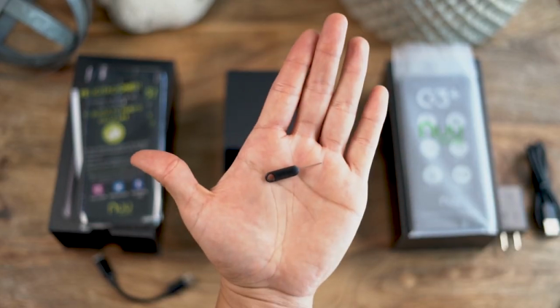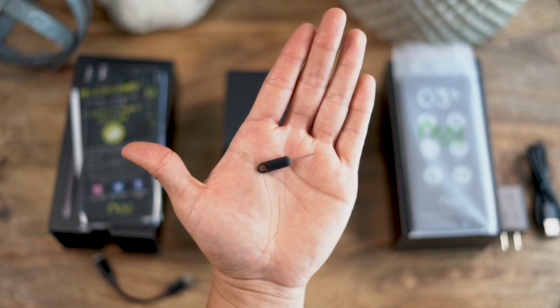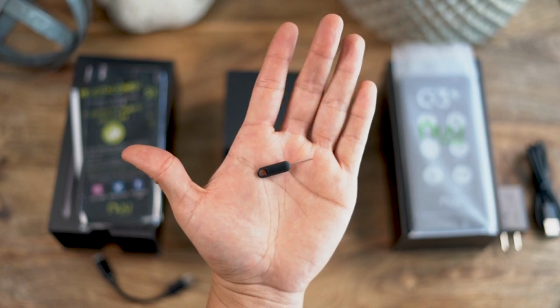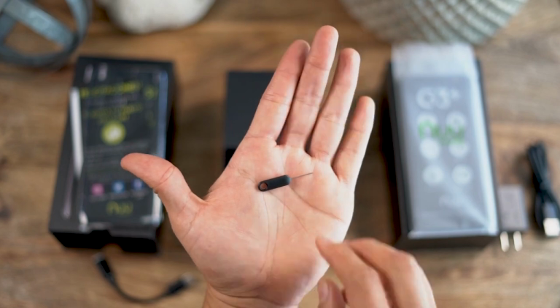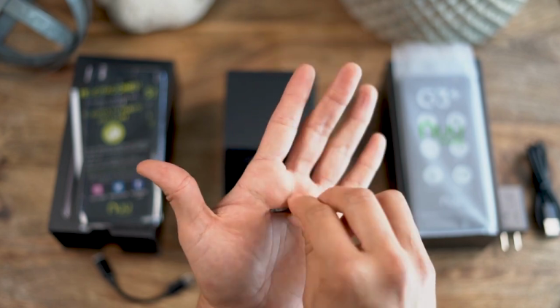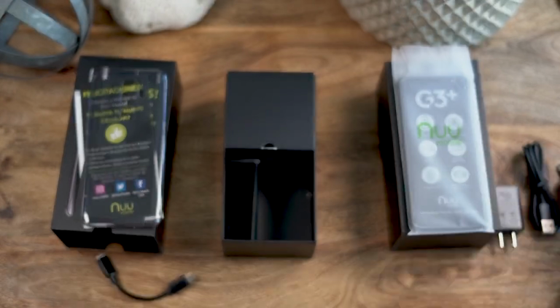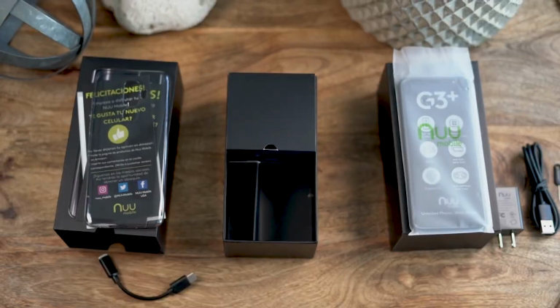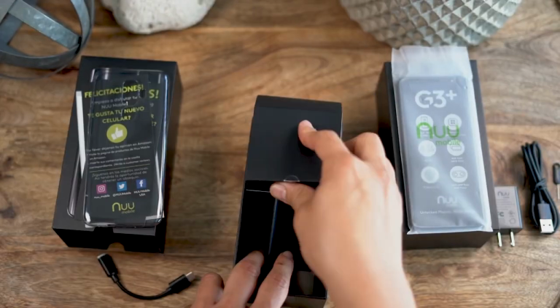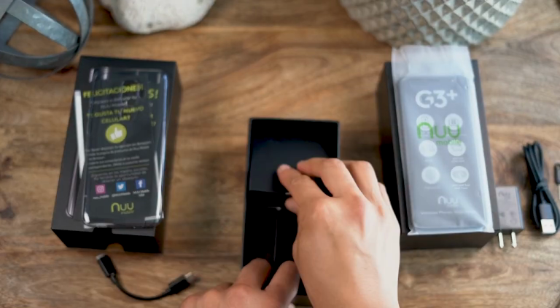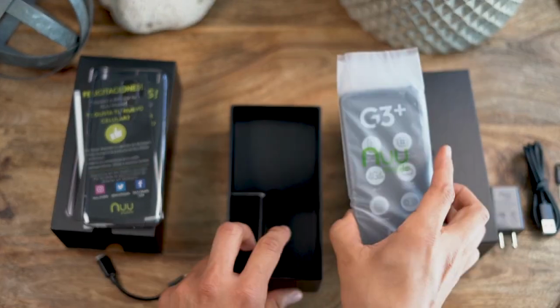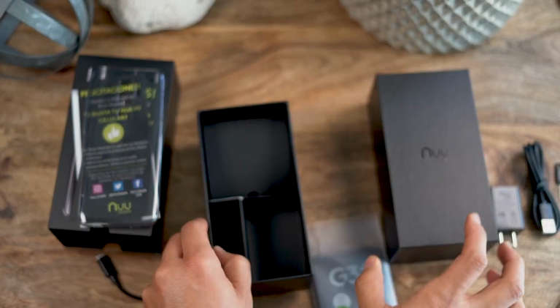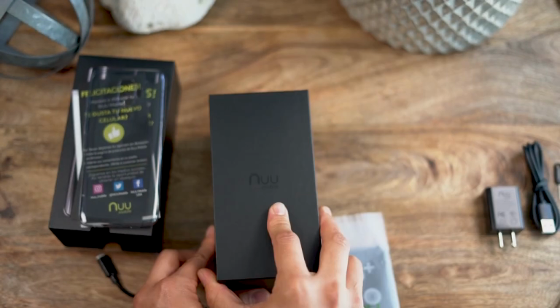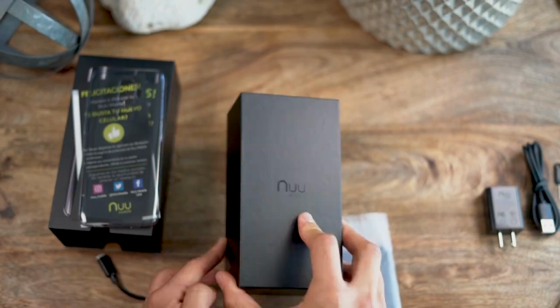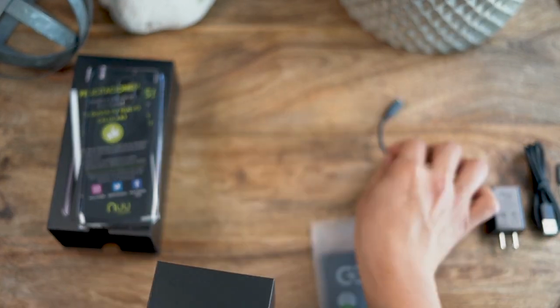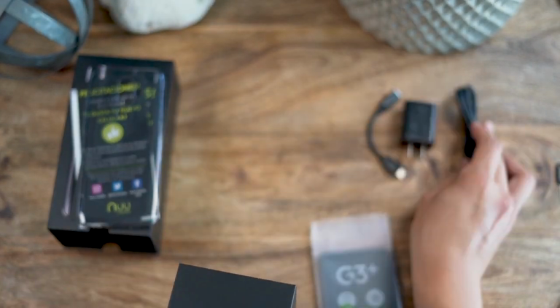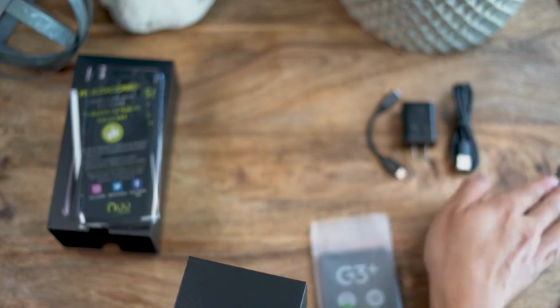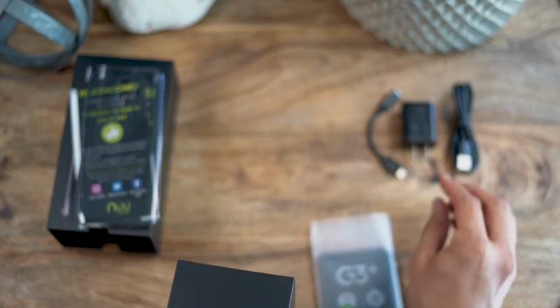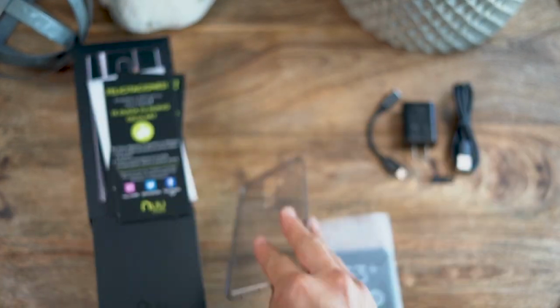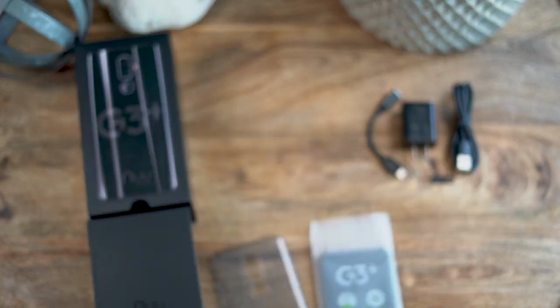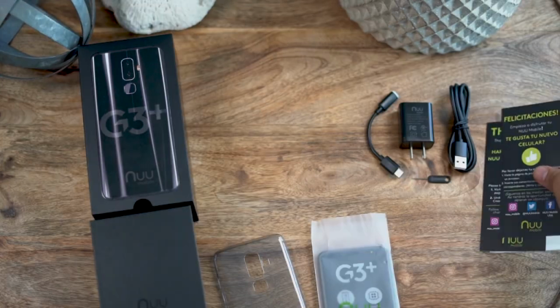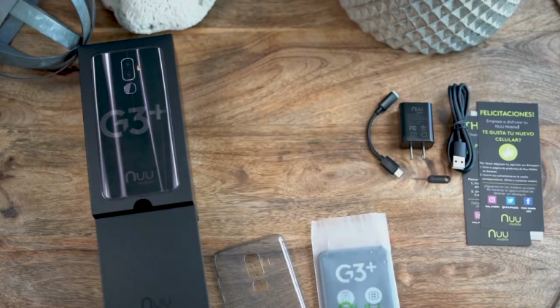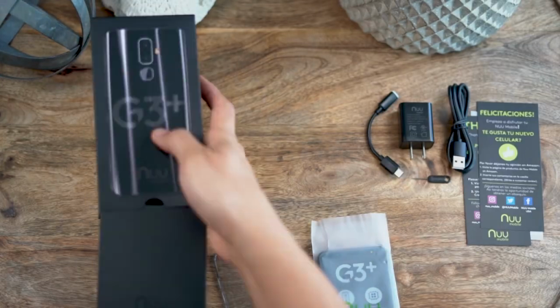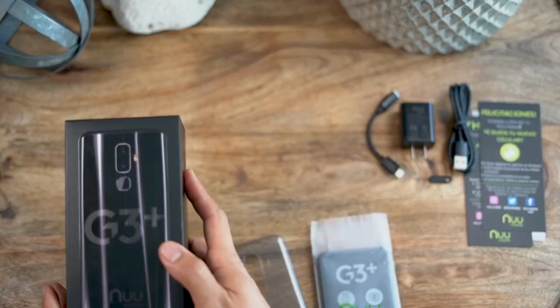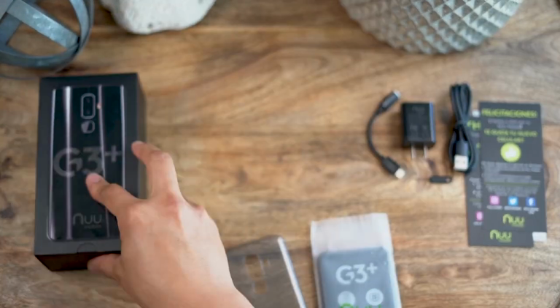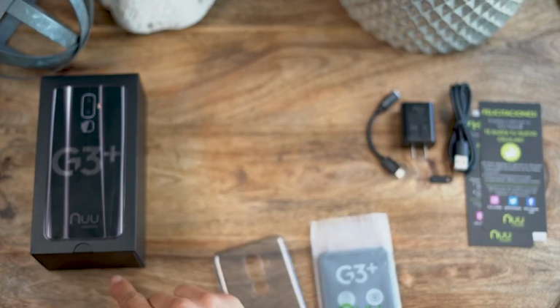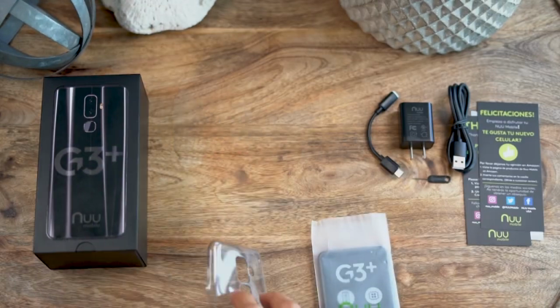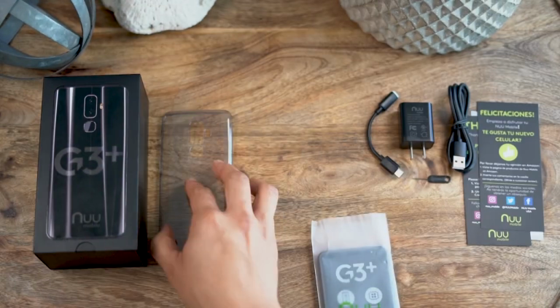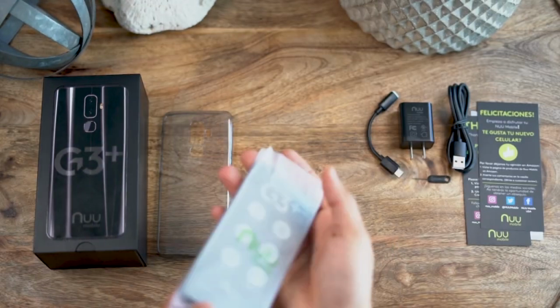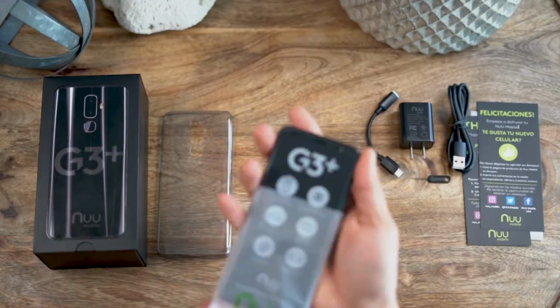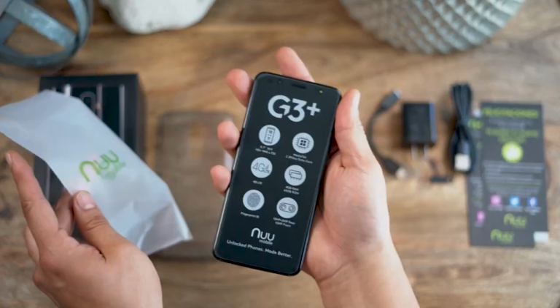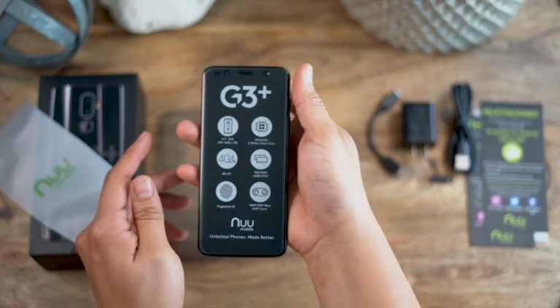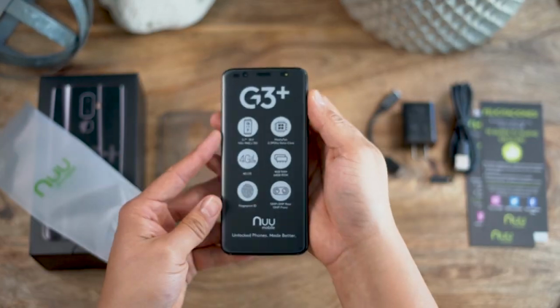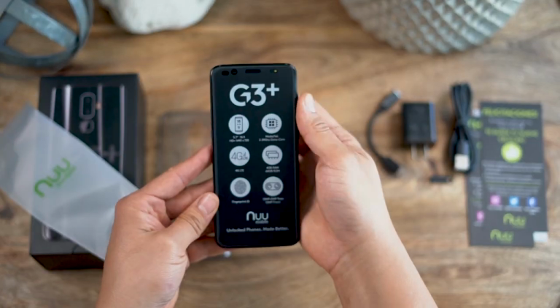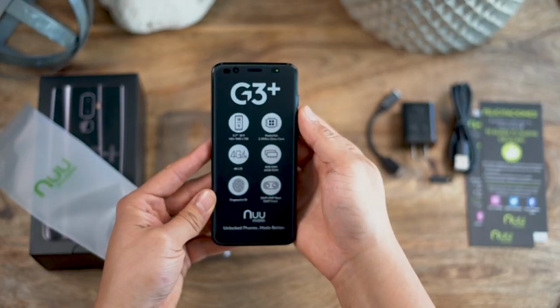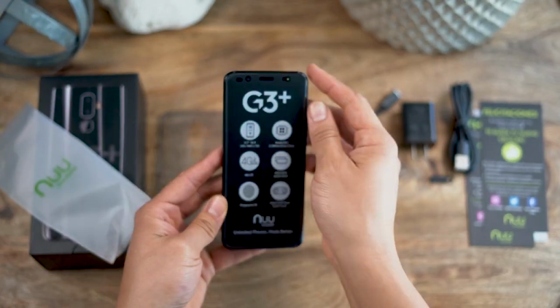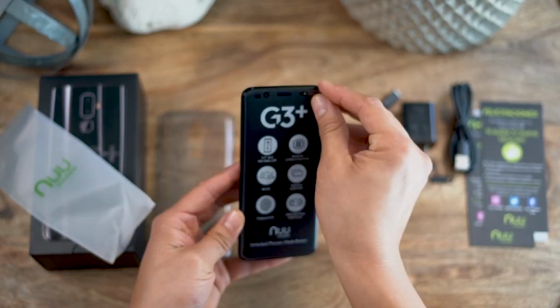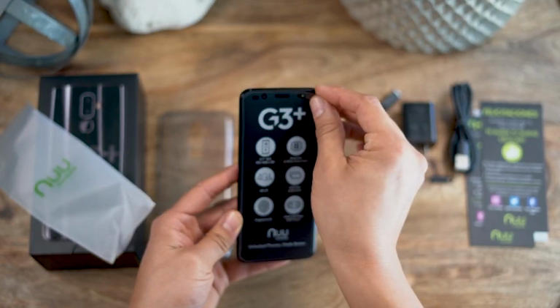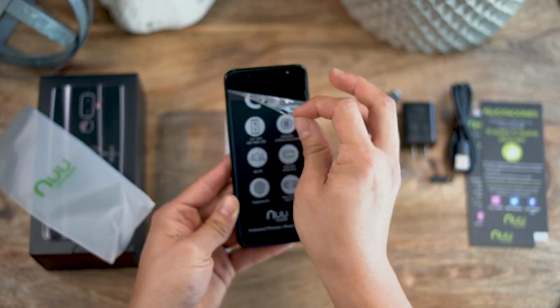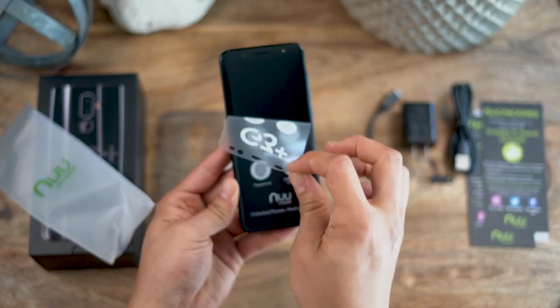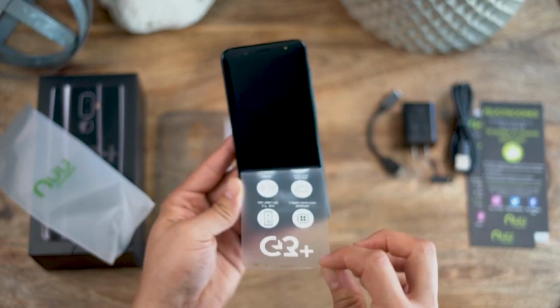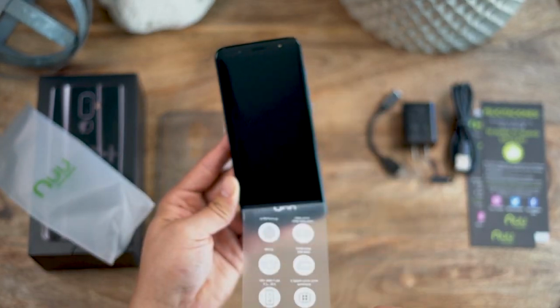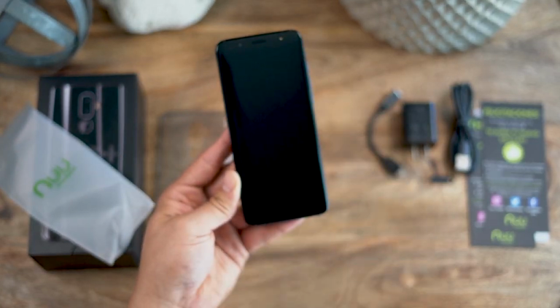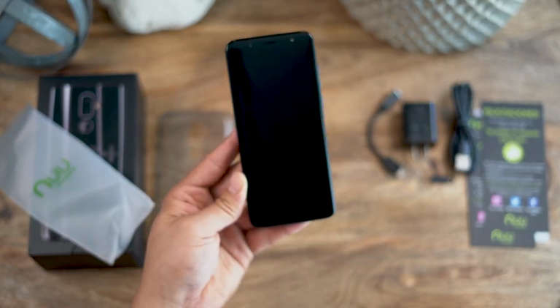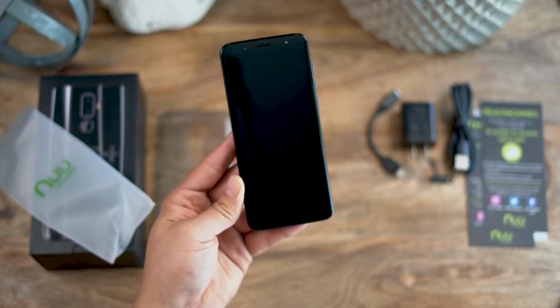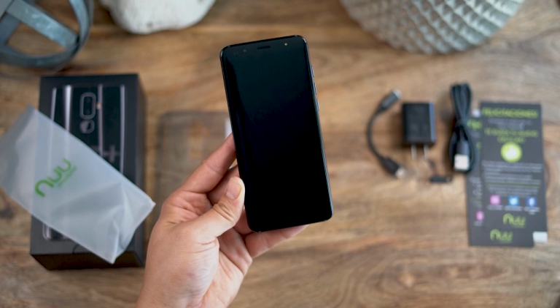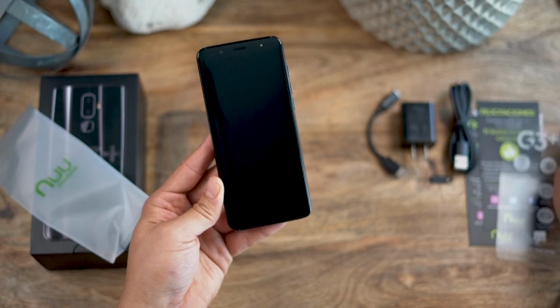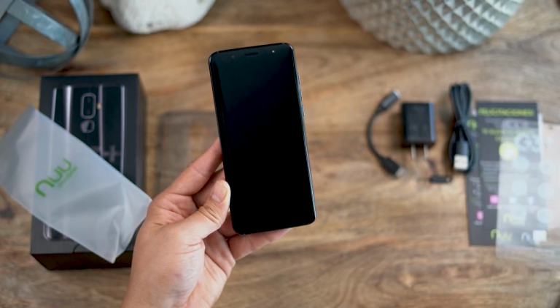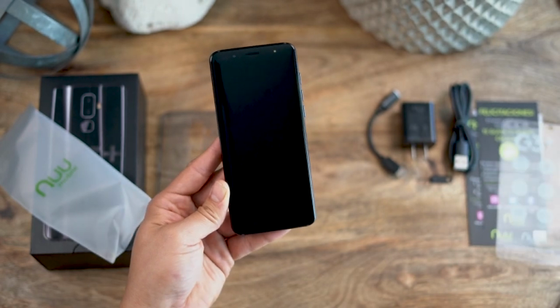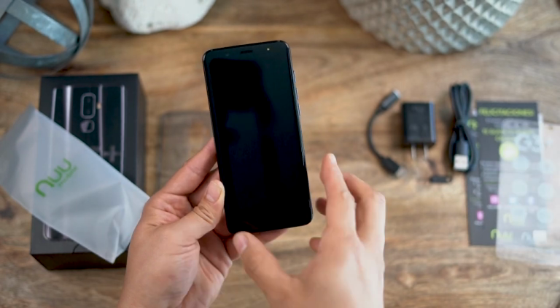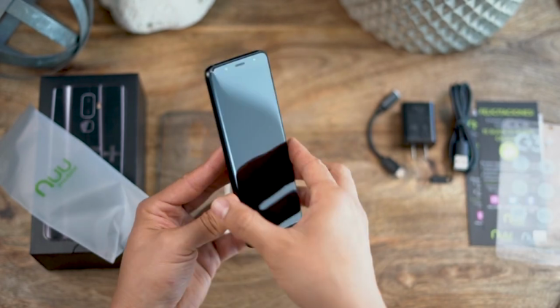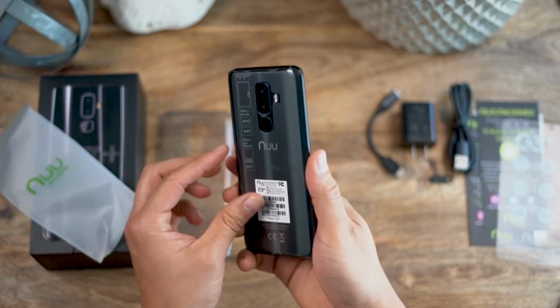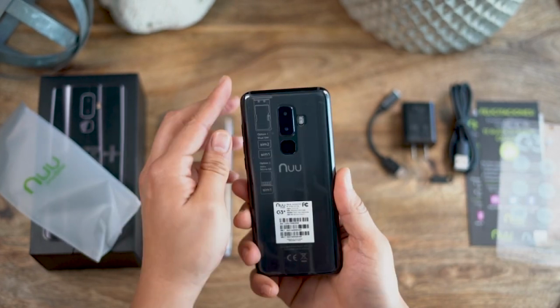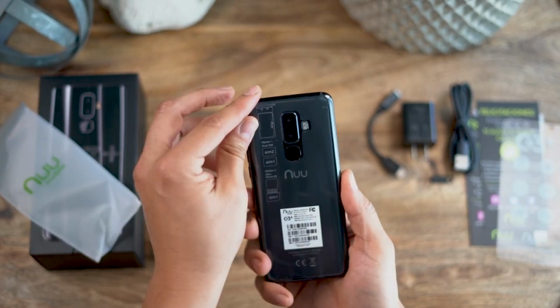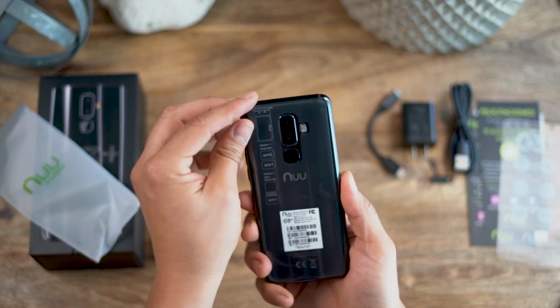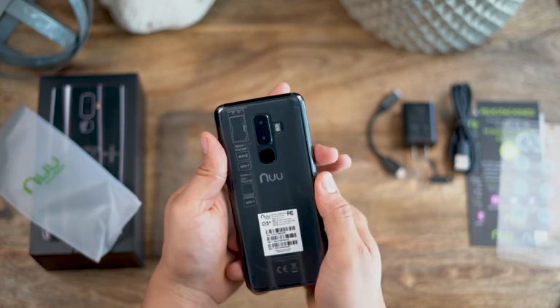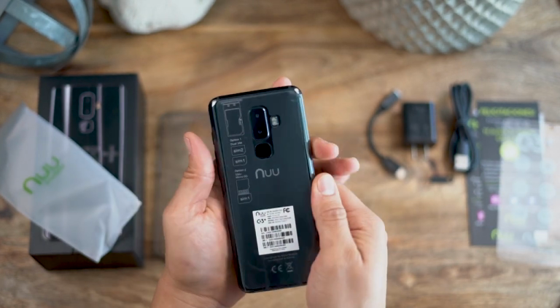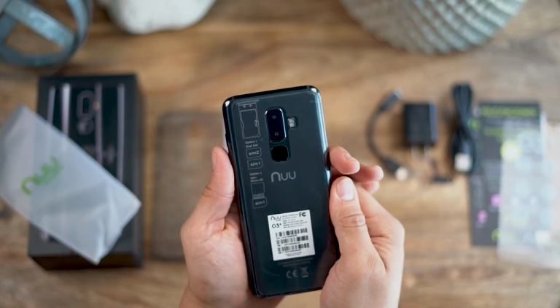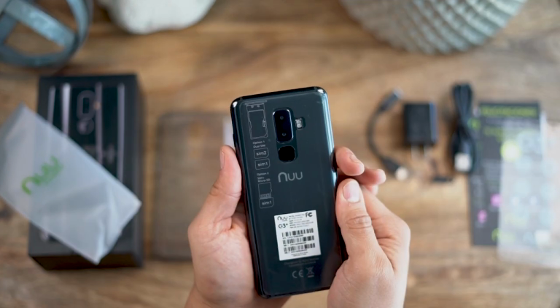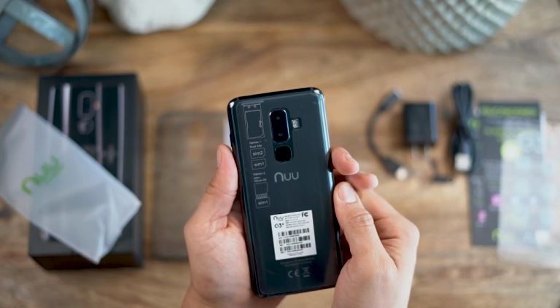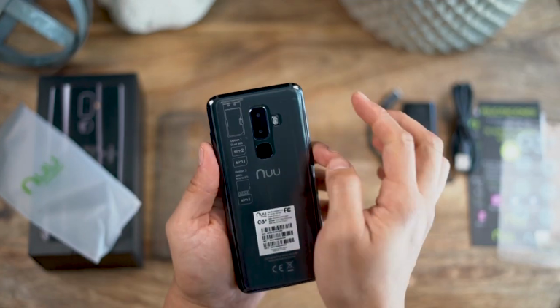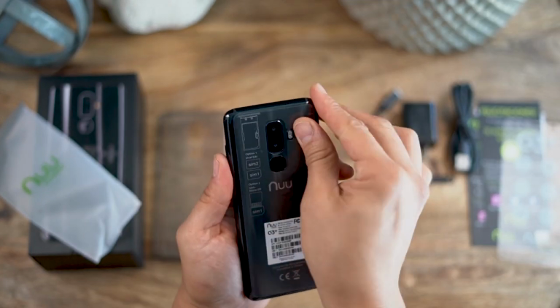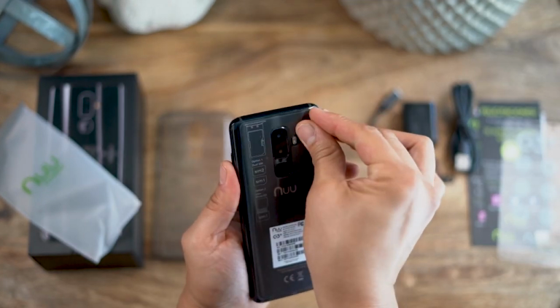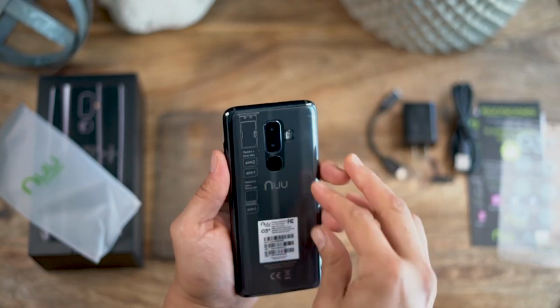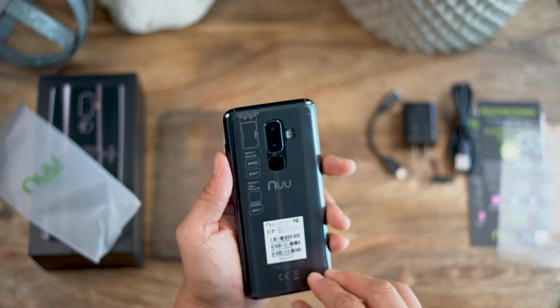The G3 Plus is beautifully designed and powerful with its high powered ultra thin battery. It can run longer than a day on just one charge.